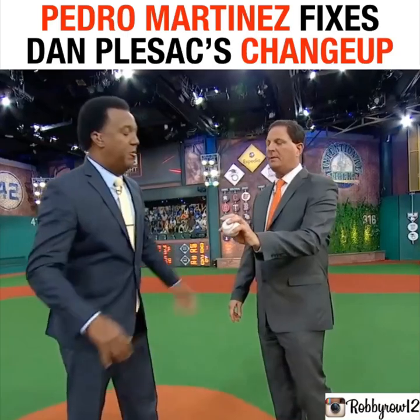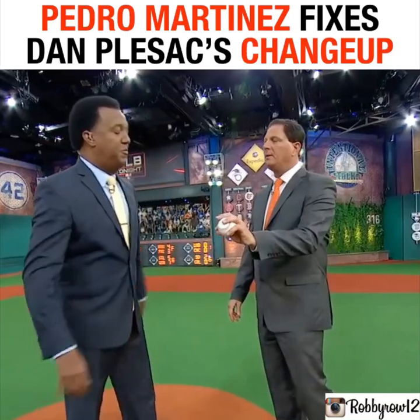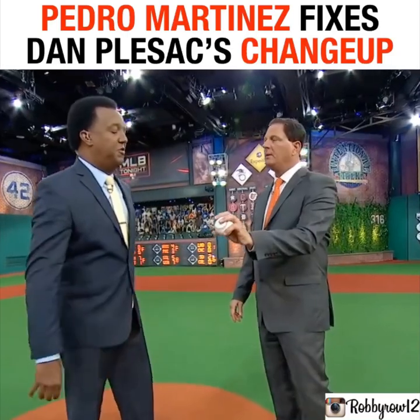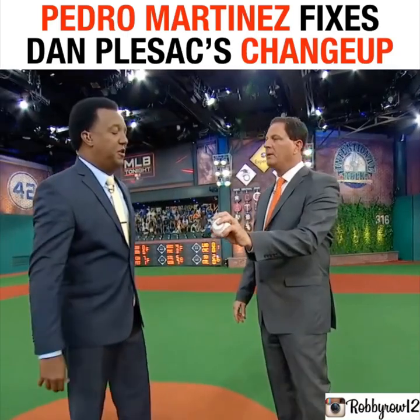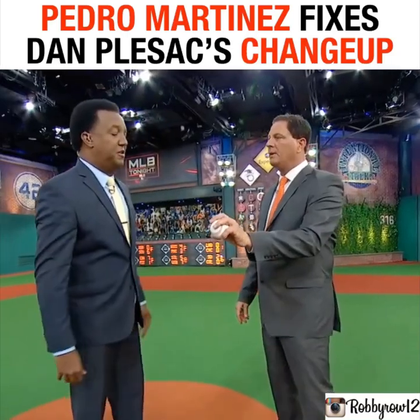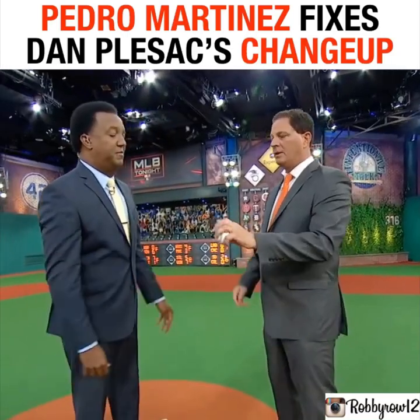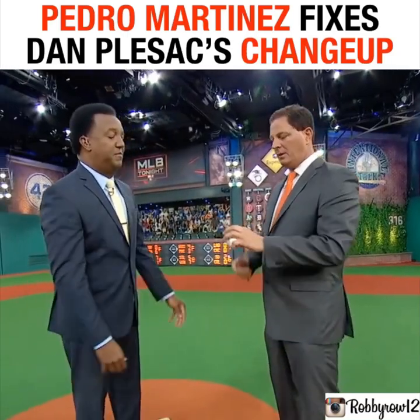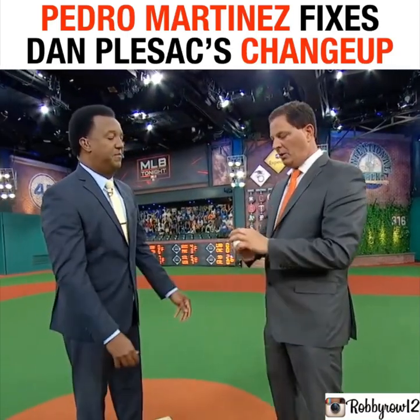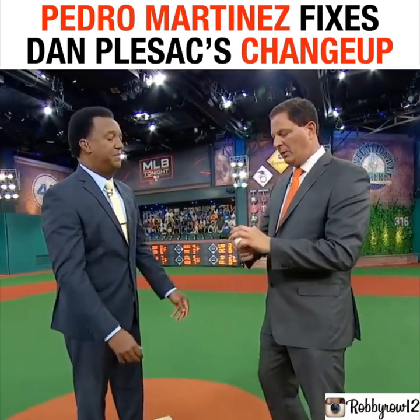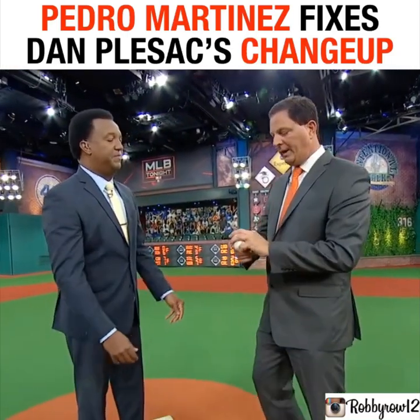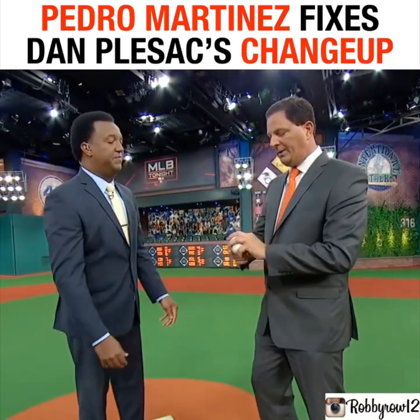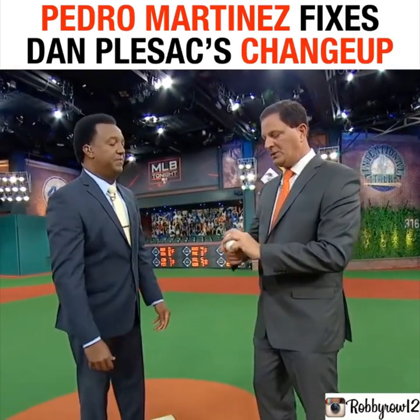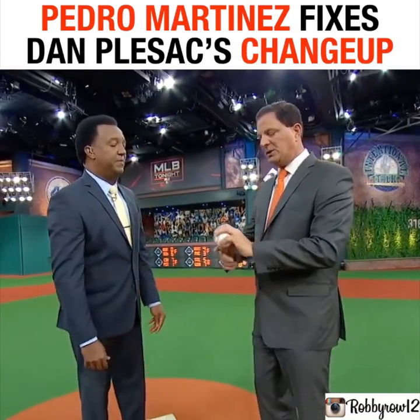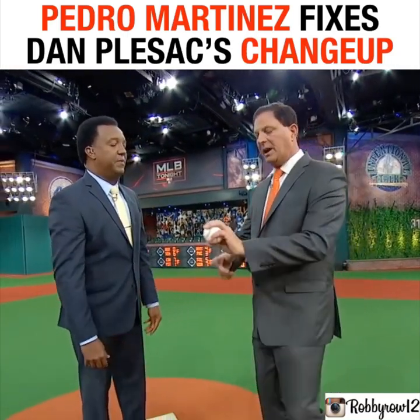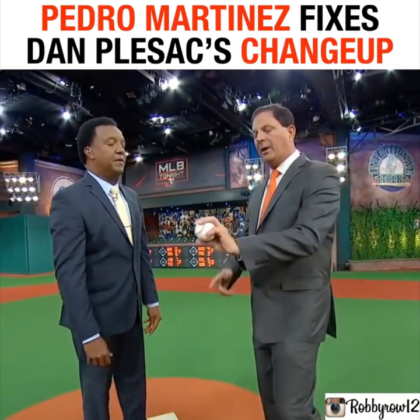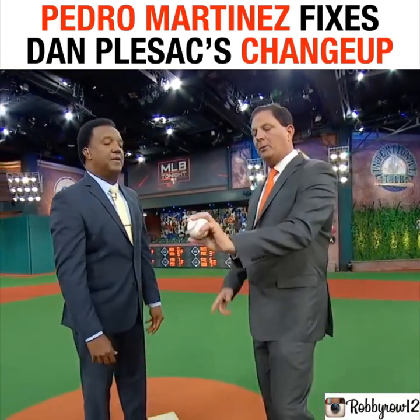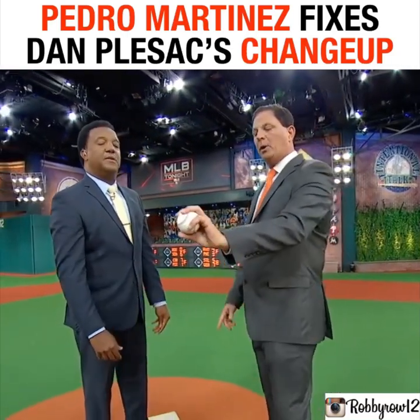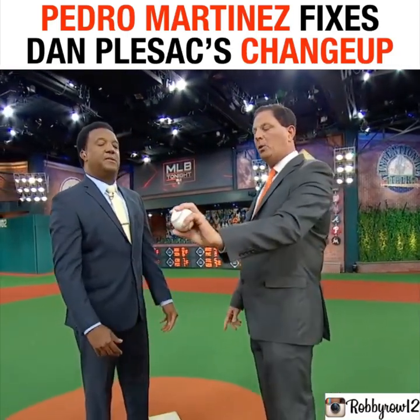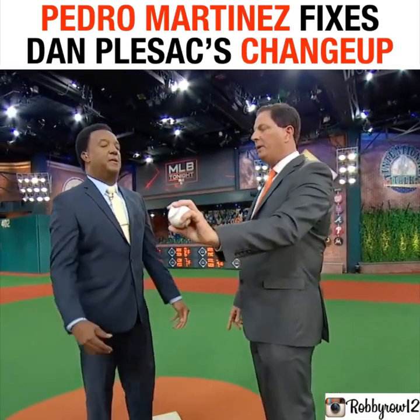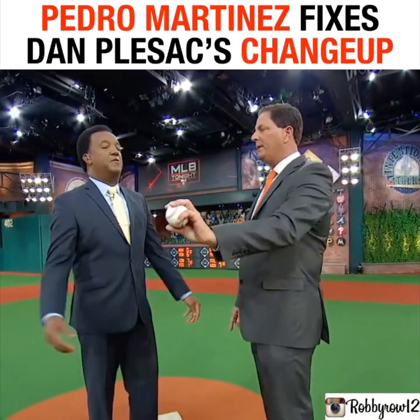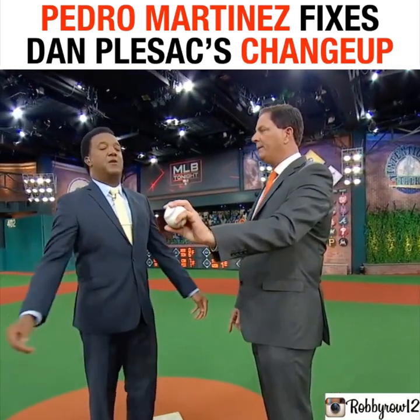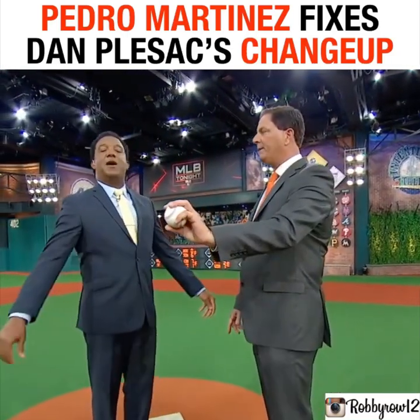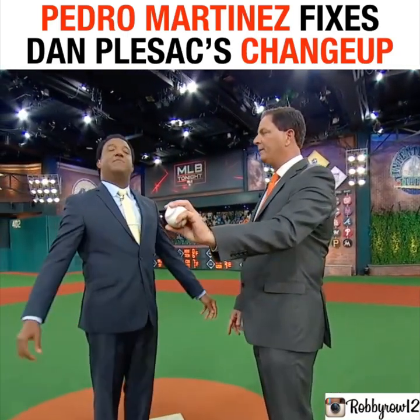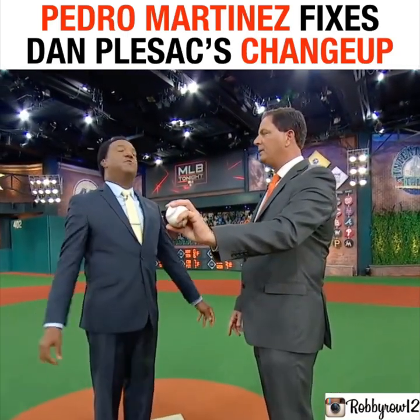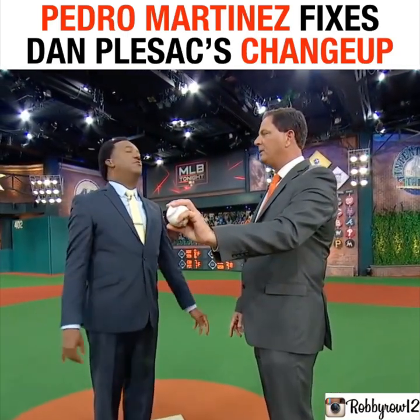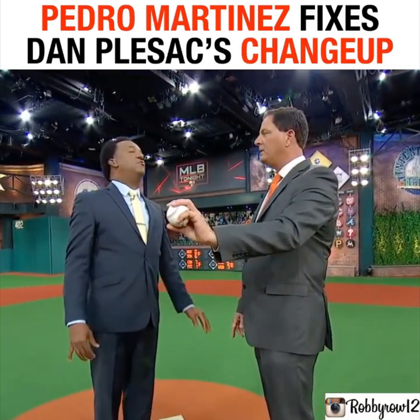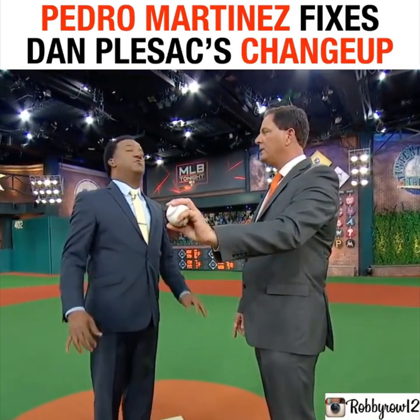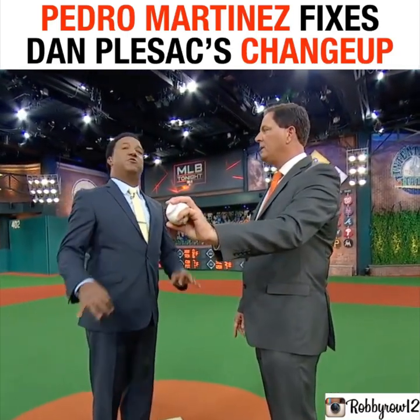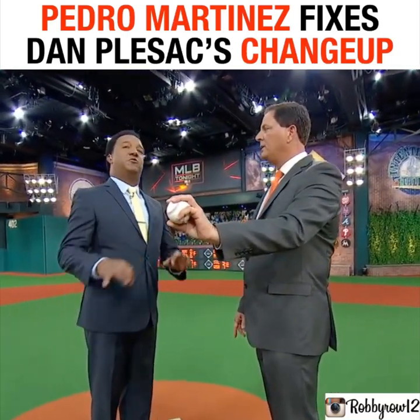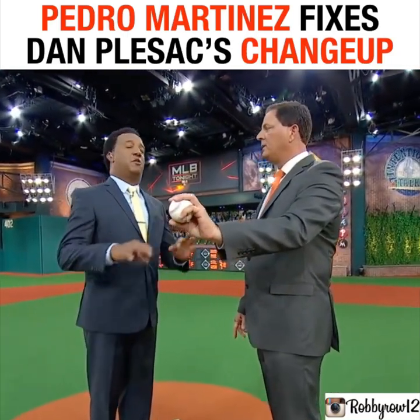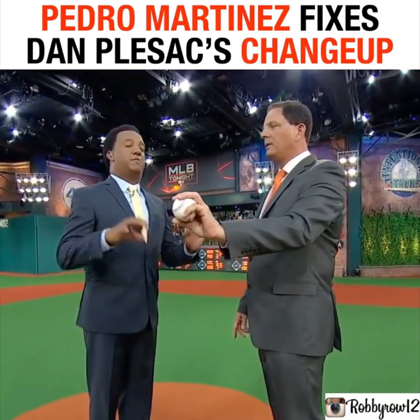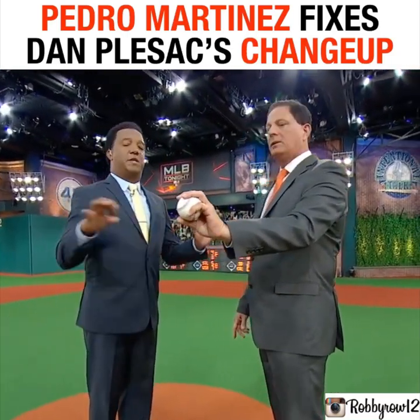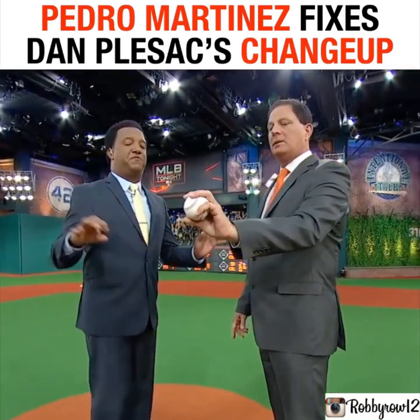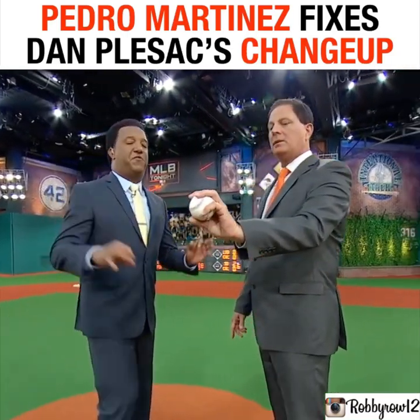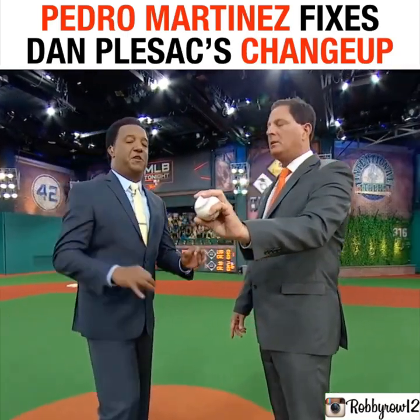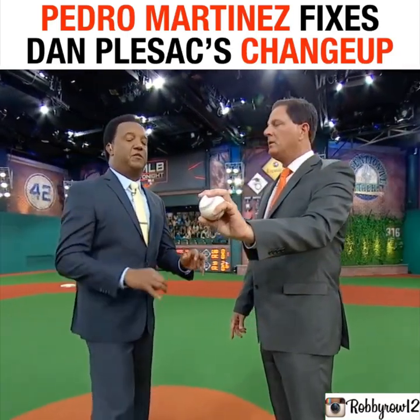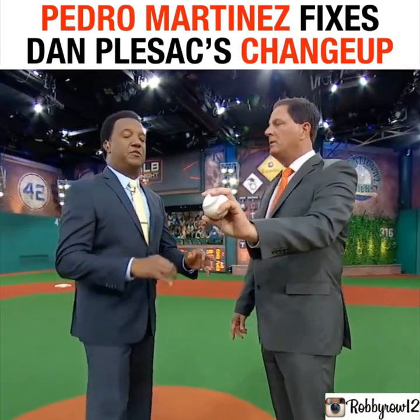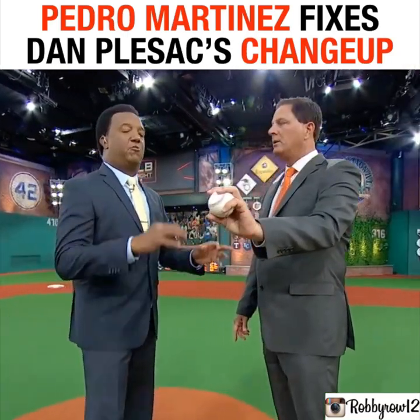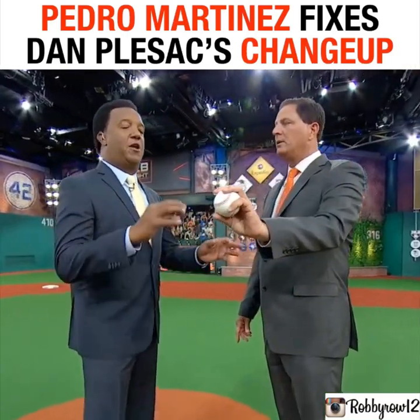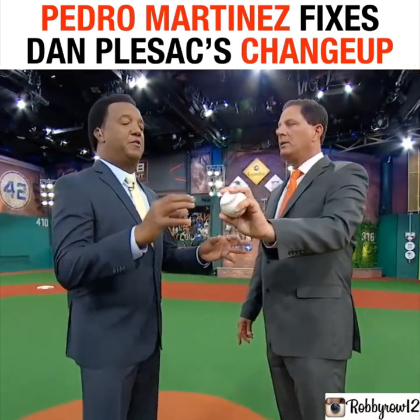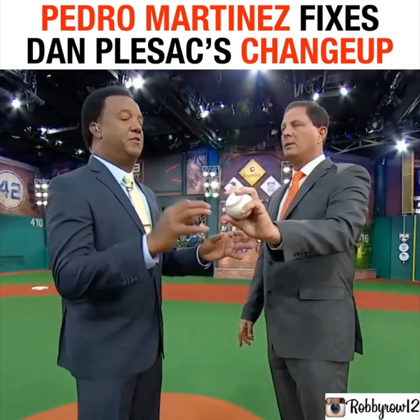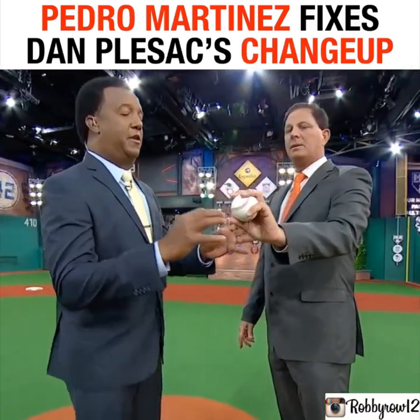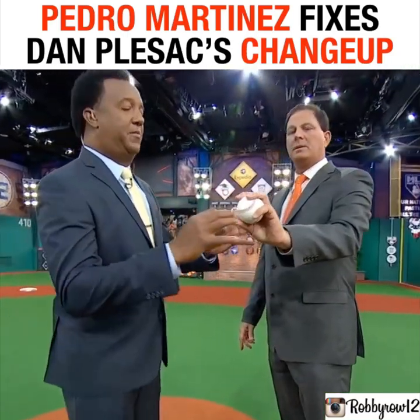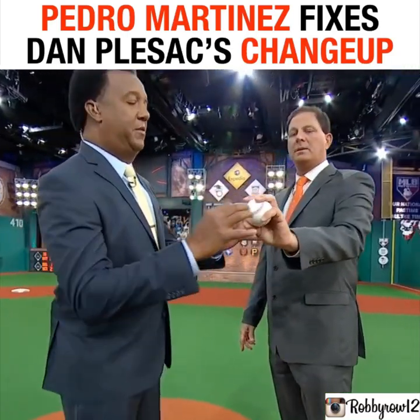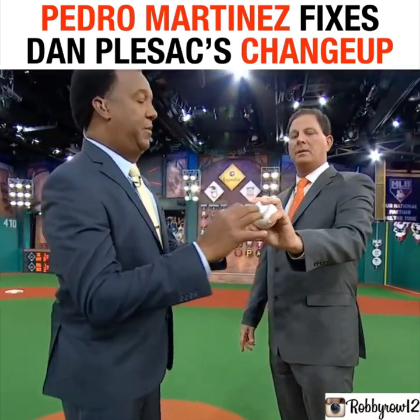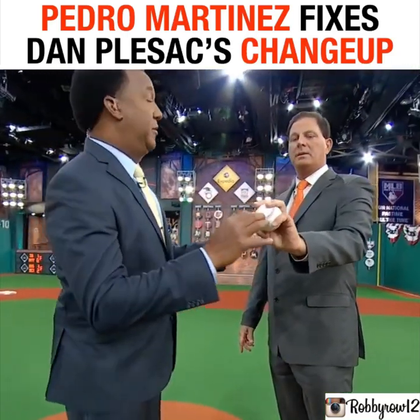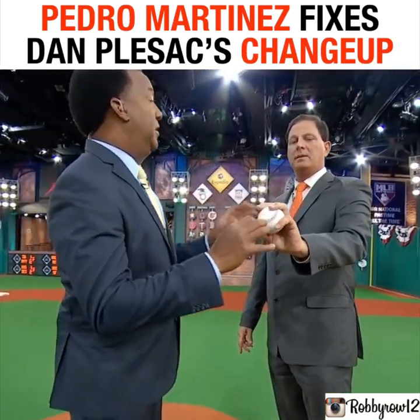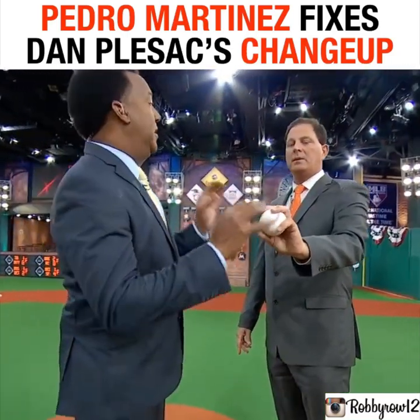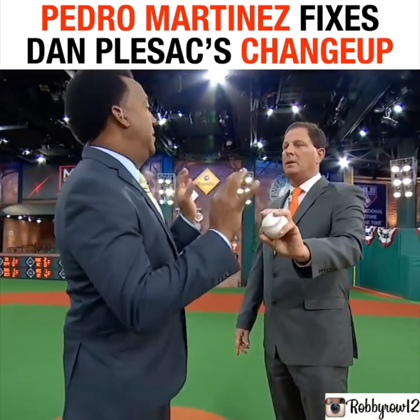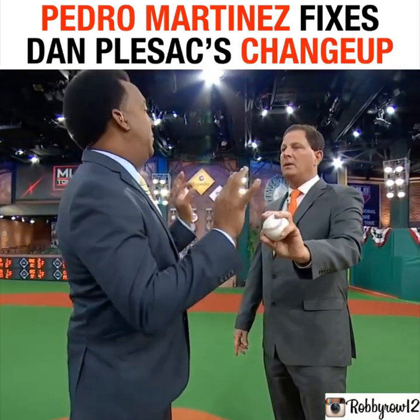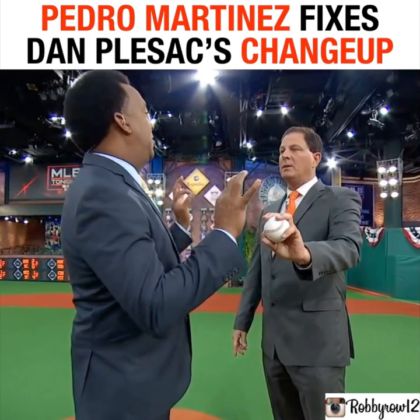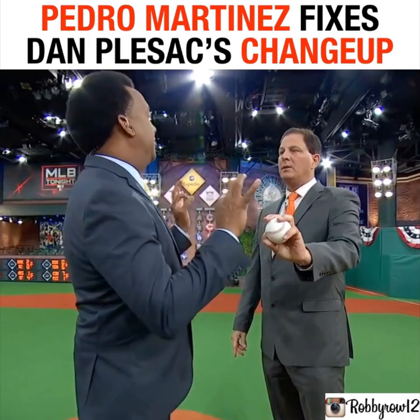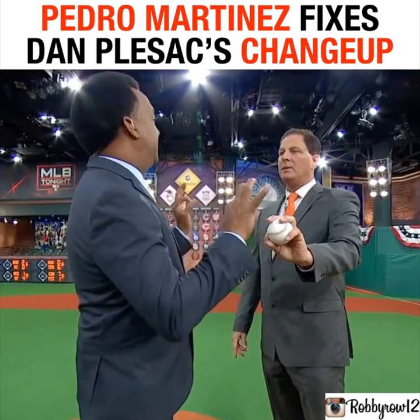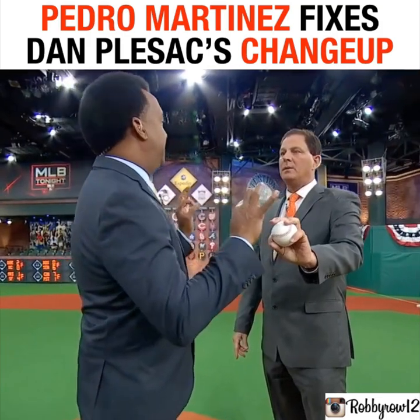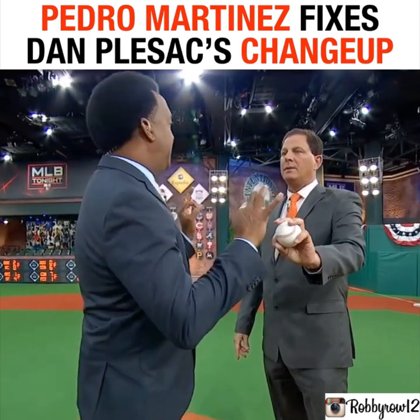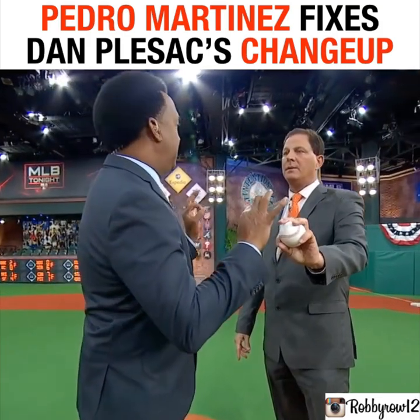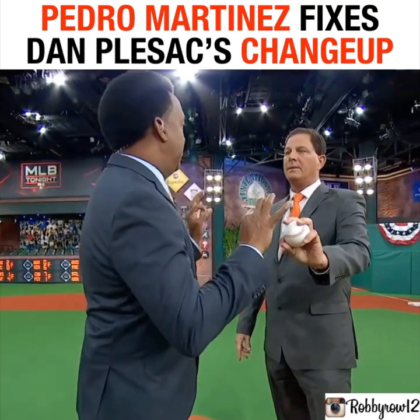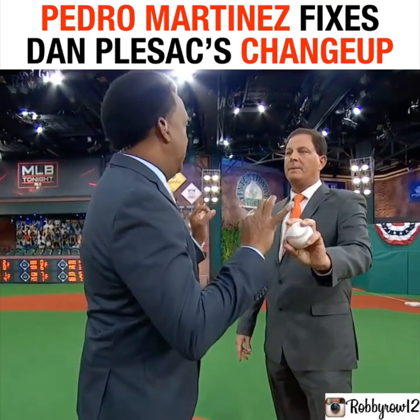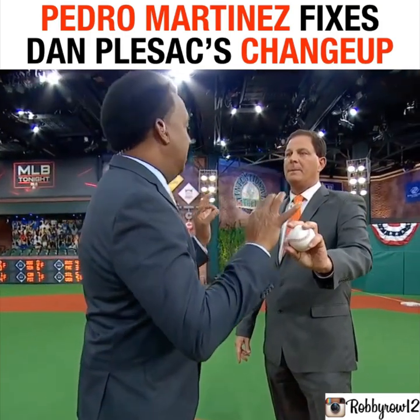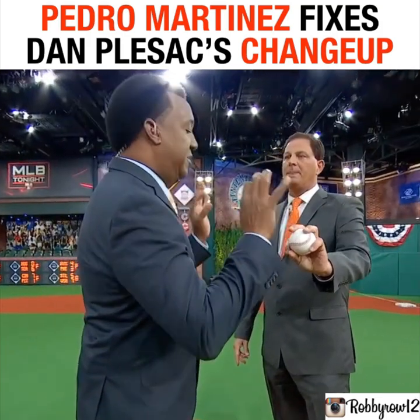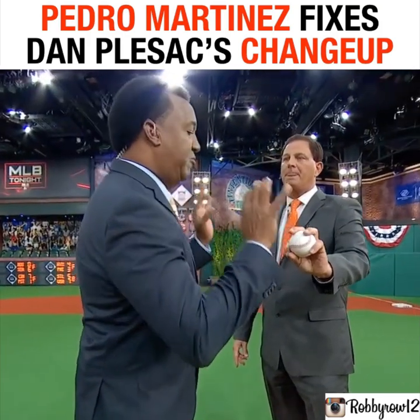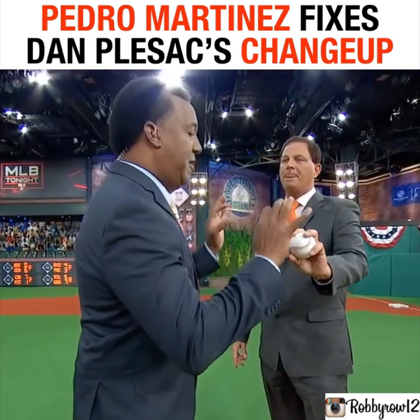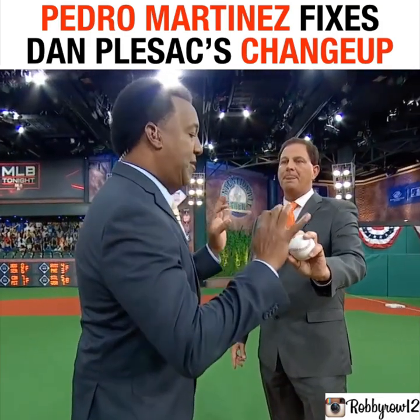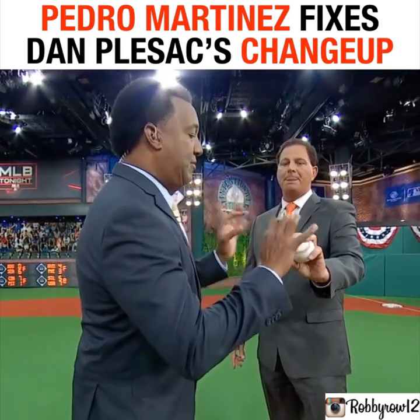Grip your change up. This is how I would hold it — you have two dominant fingers right on top of the ball. The ball is a sphere, it's round.